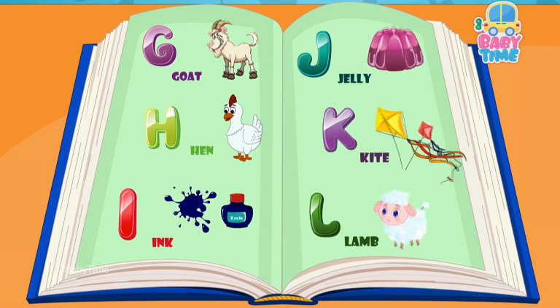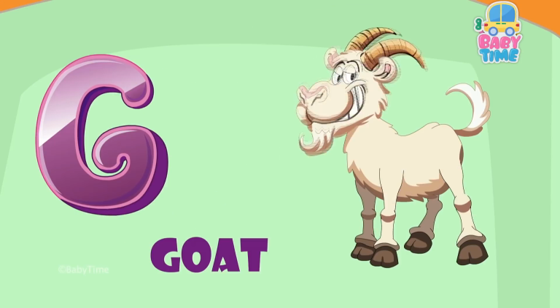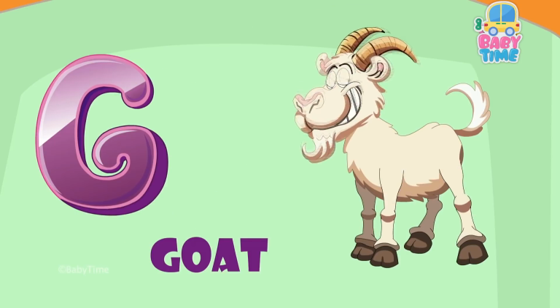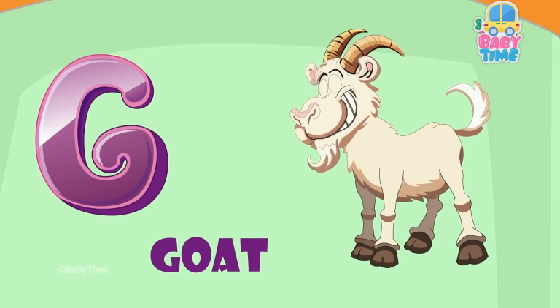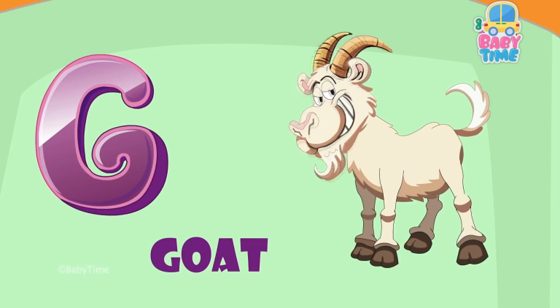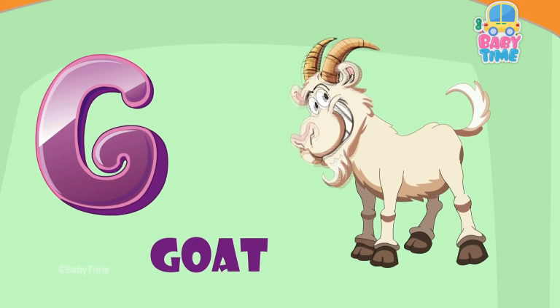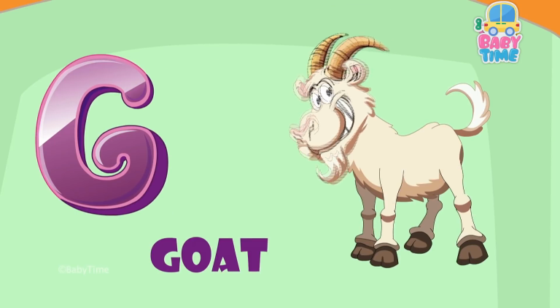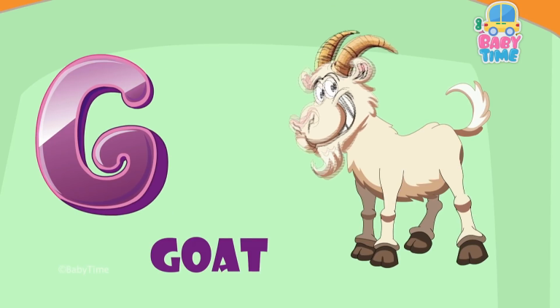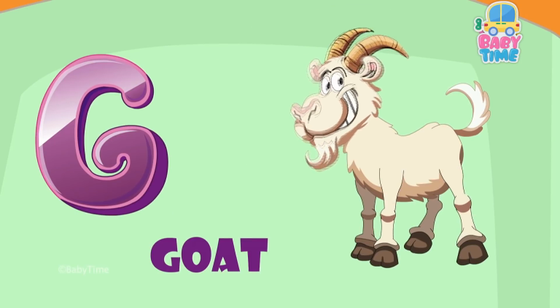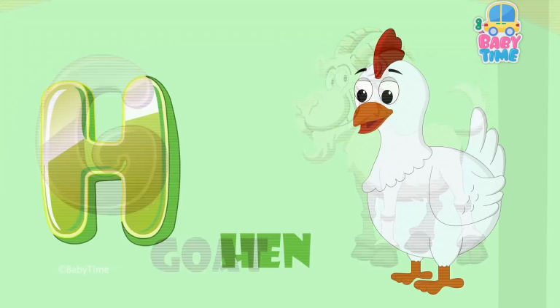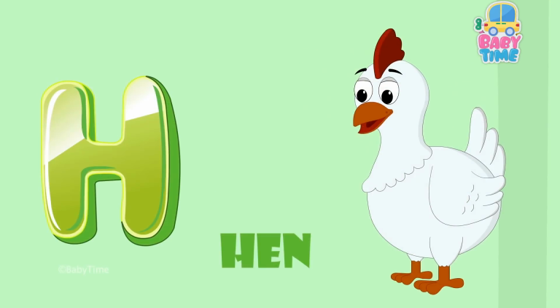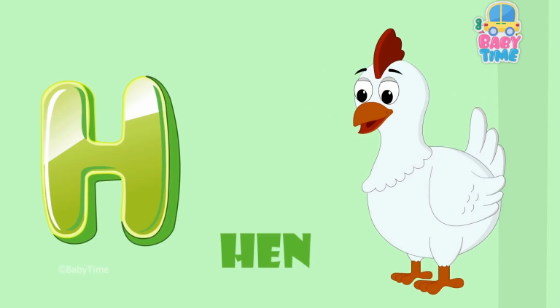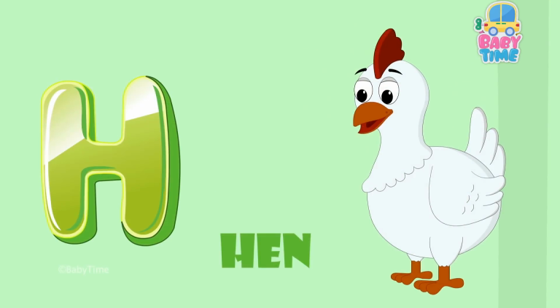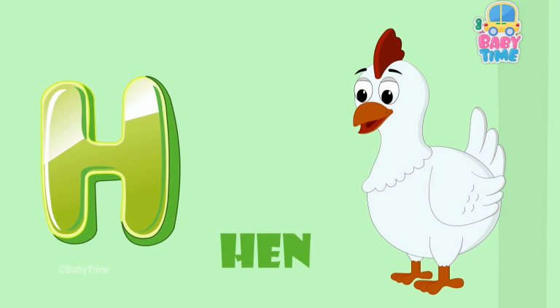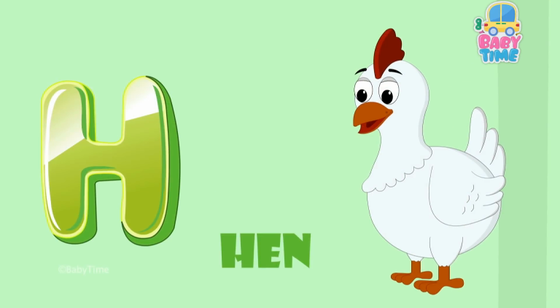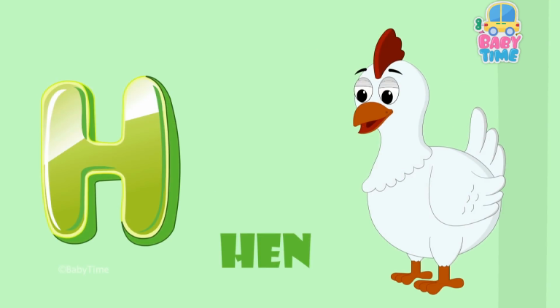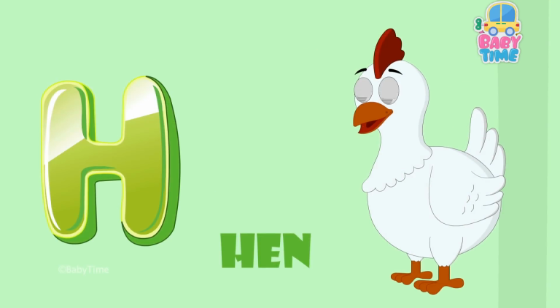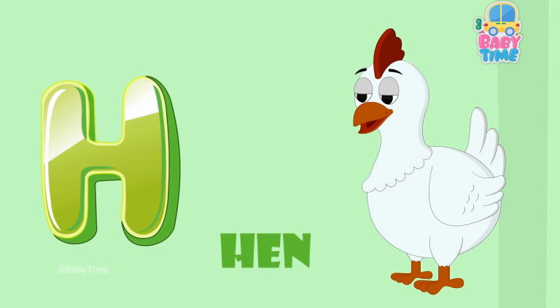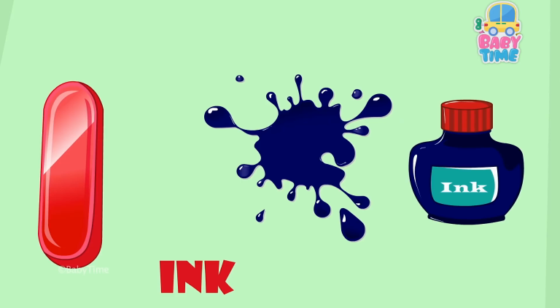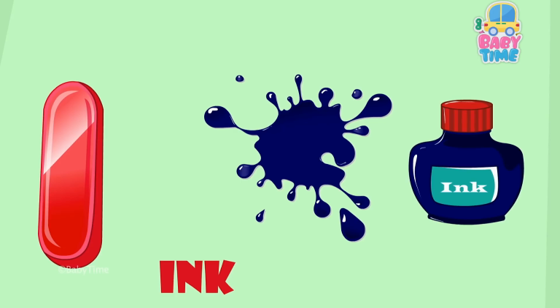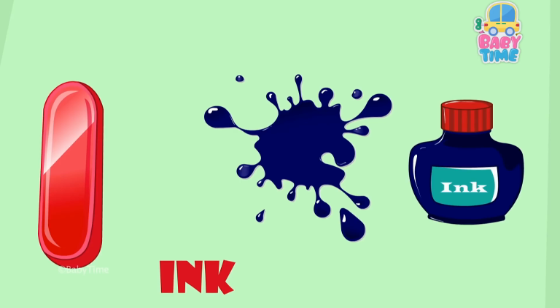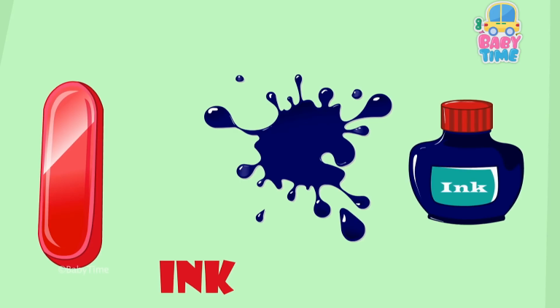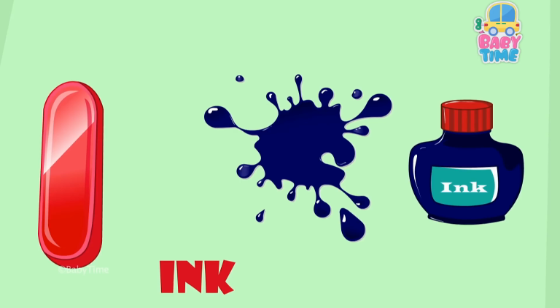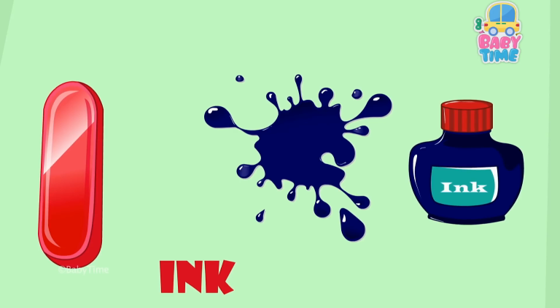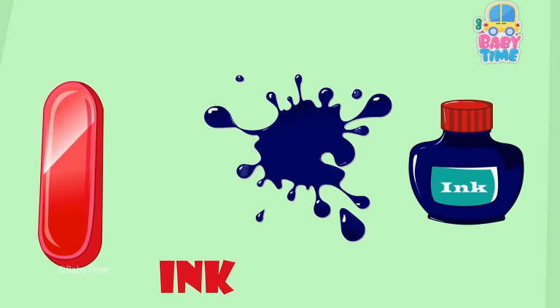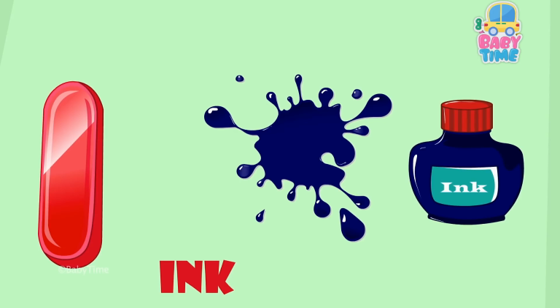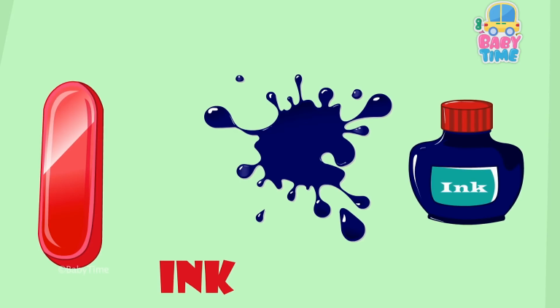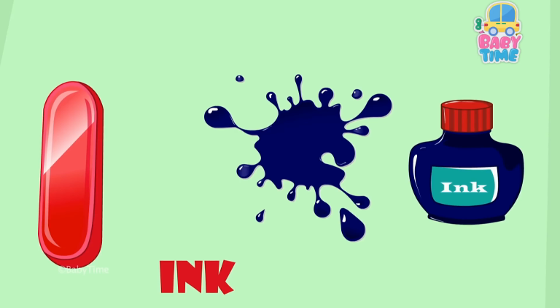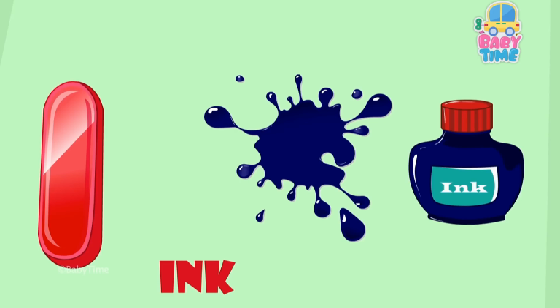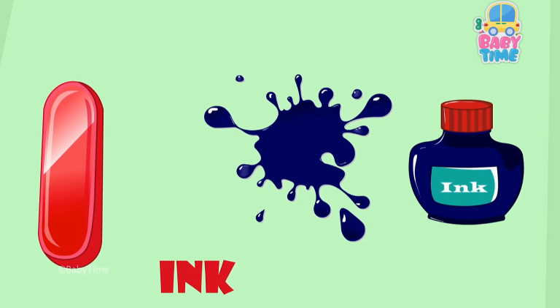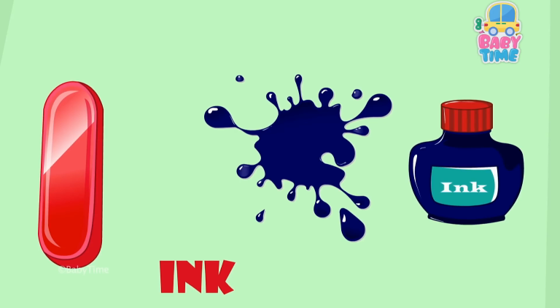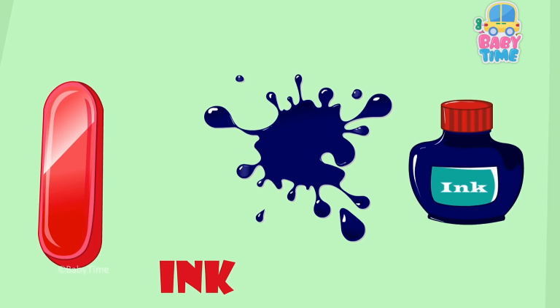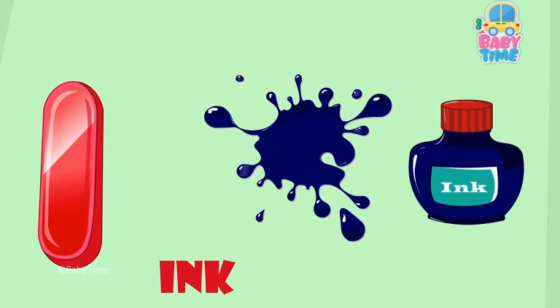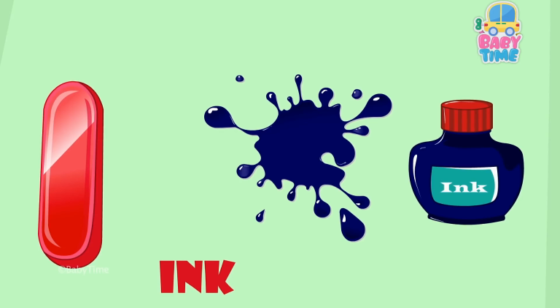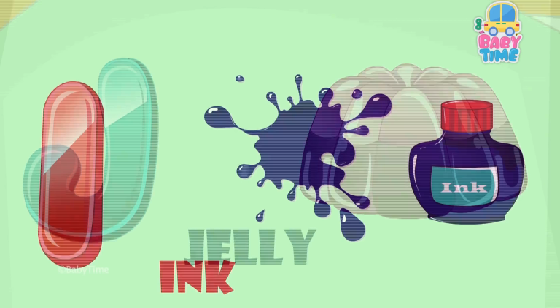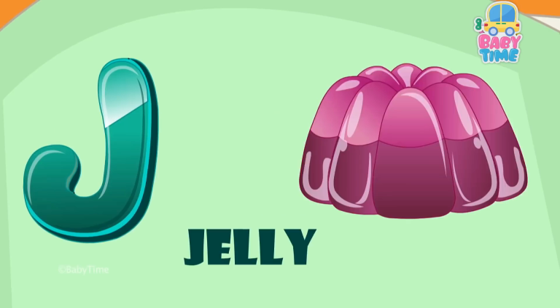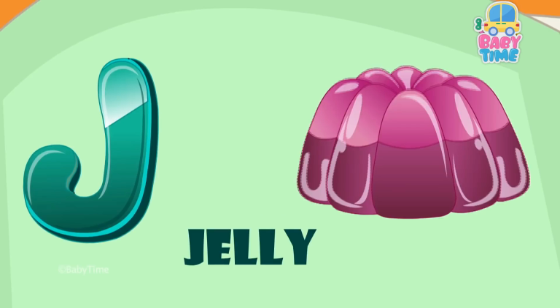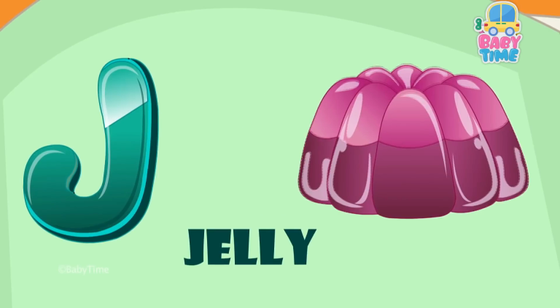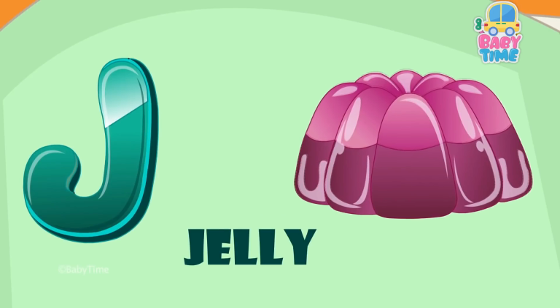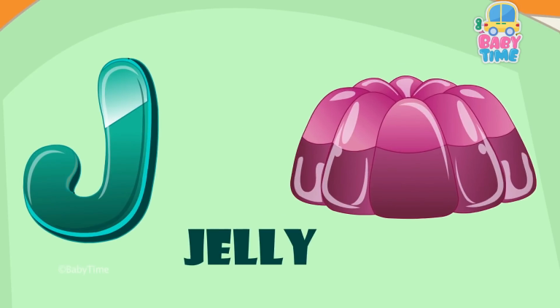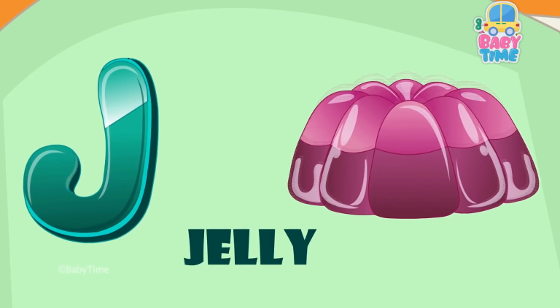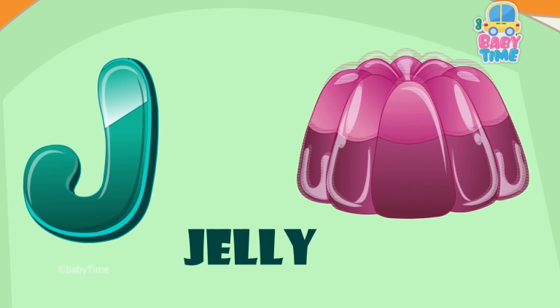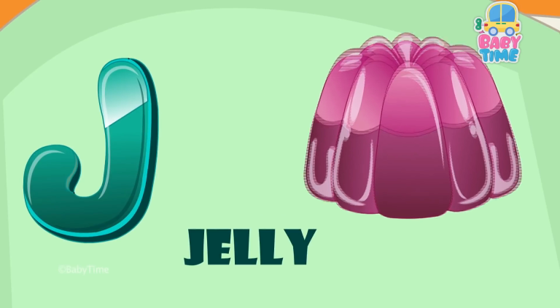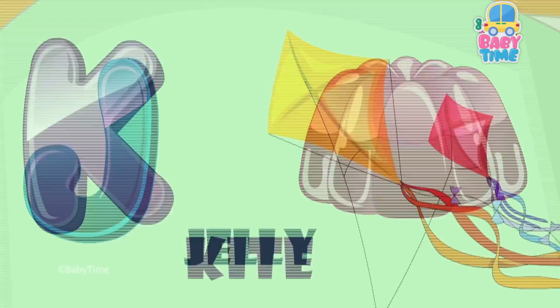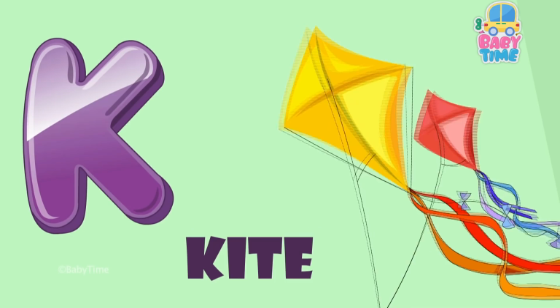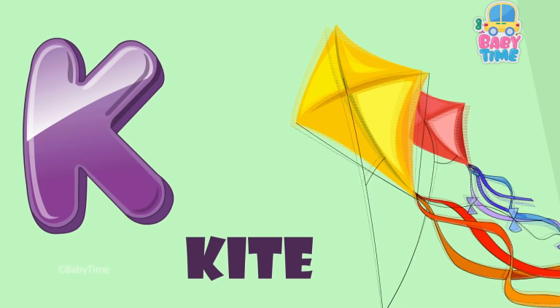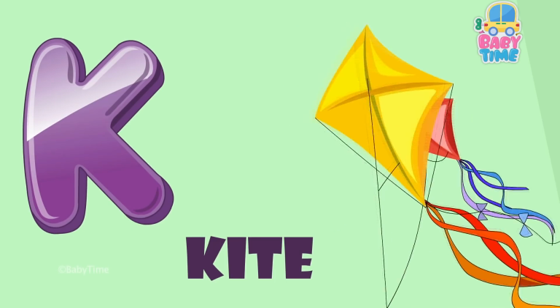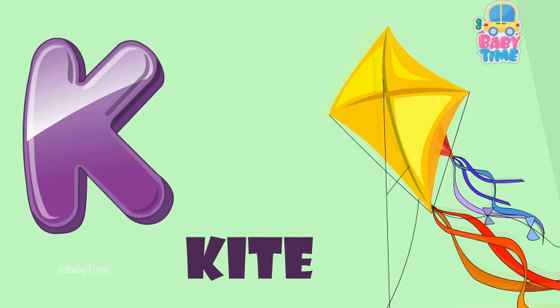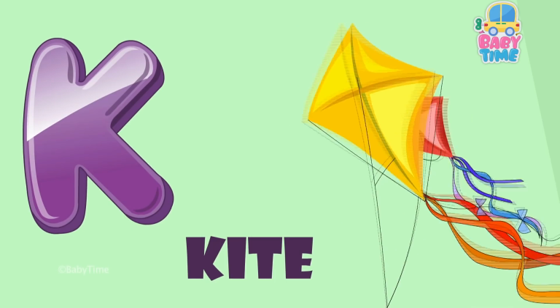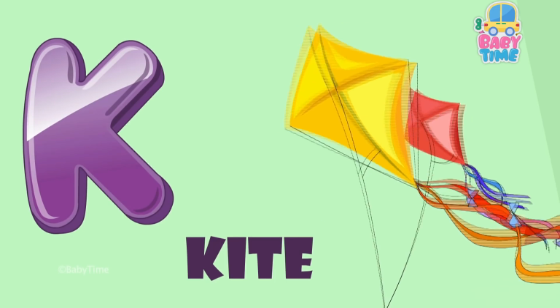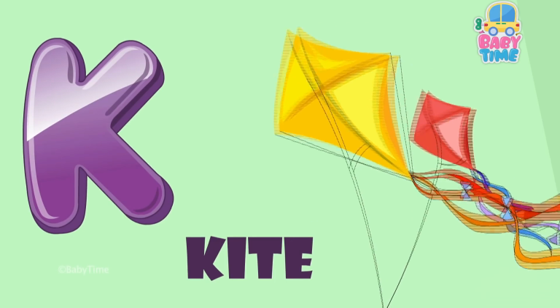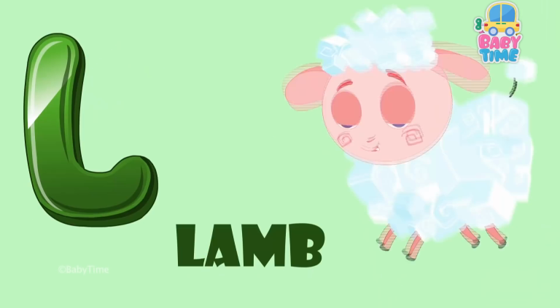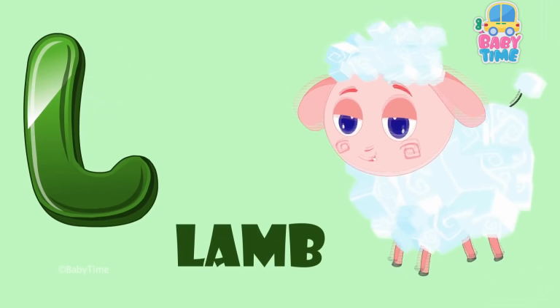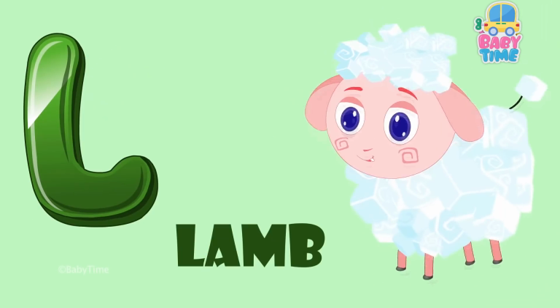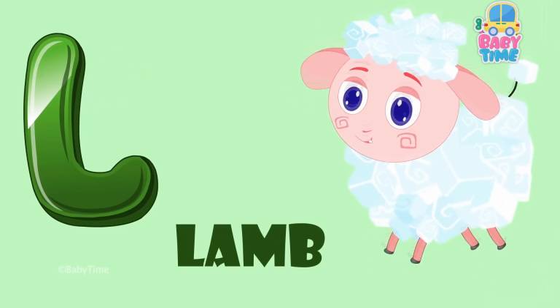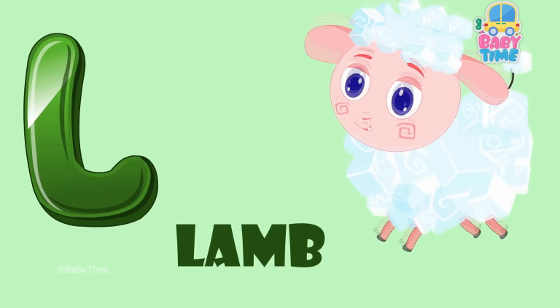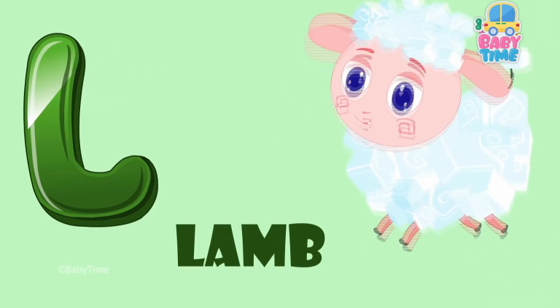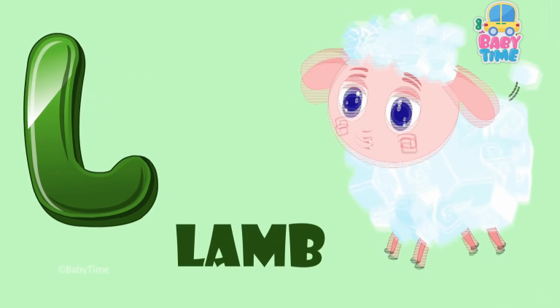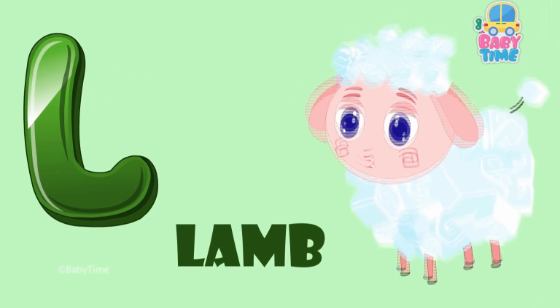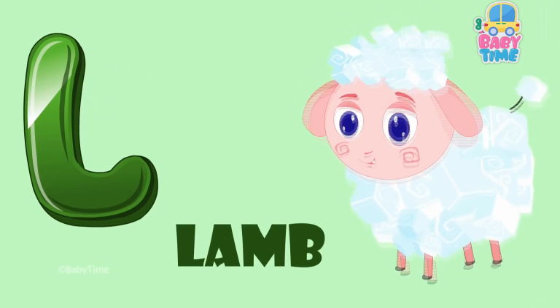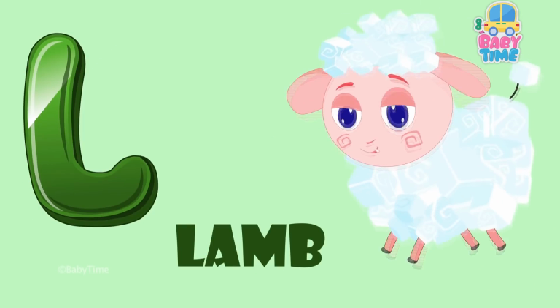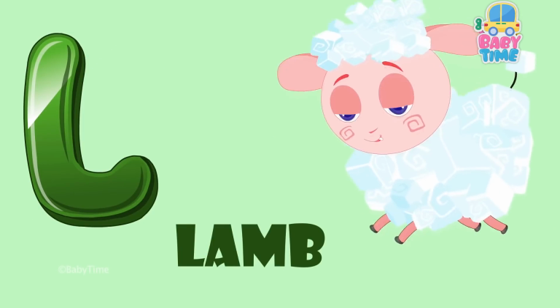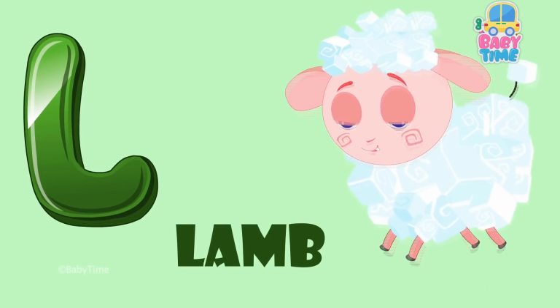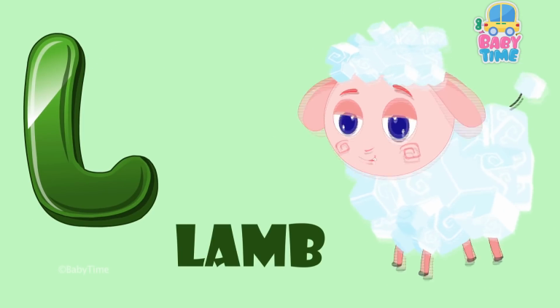G for goat, H for hand, I for ink, J for jelly, K for kite, L for lamp.